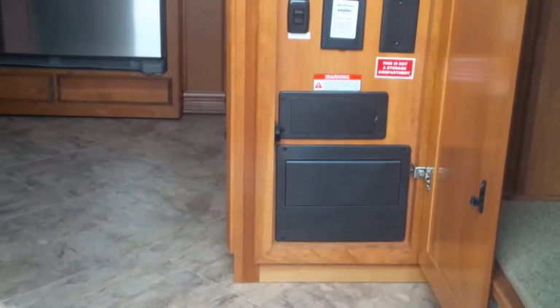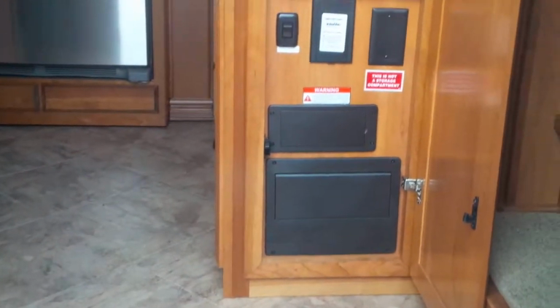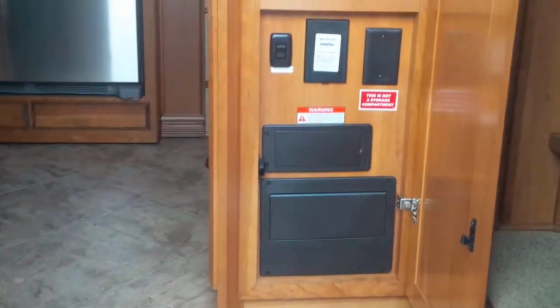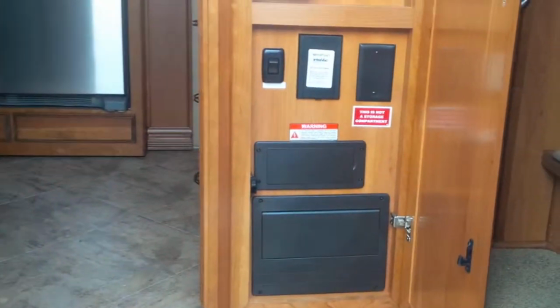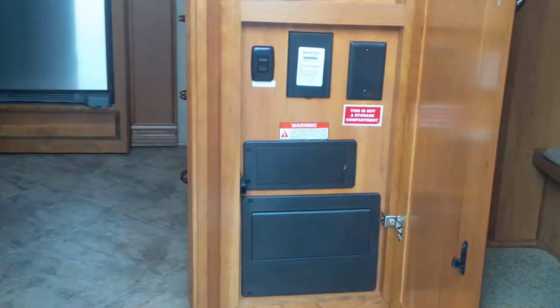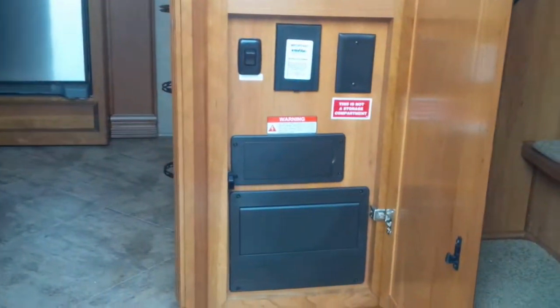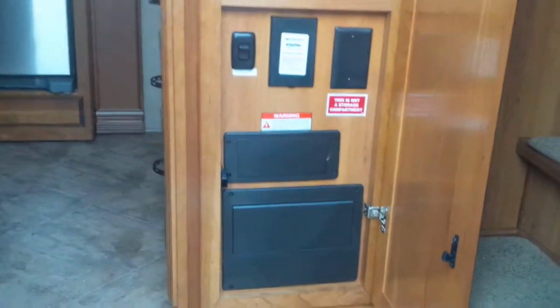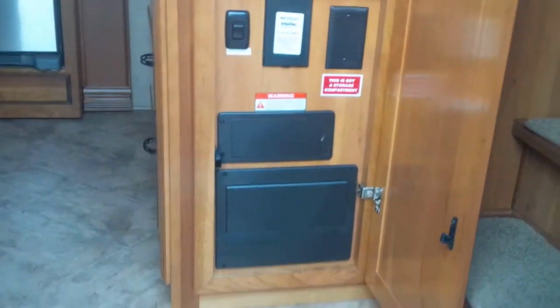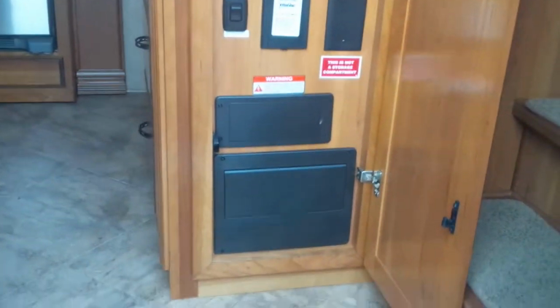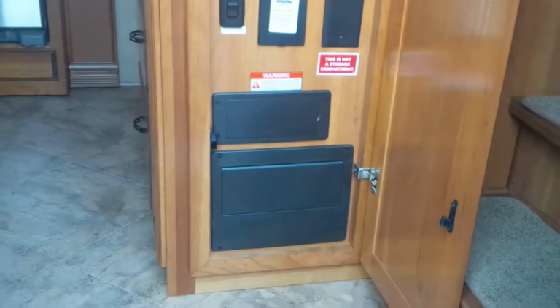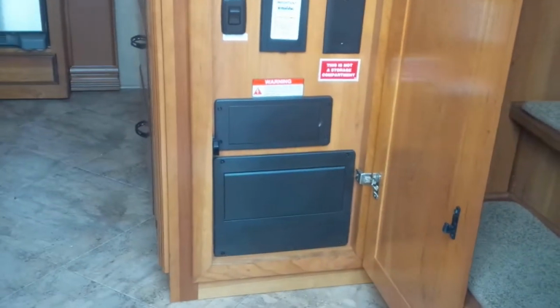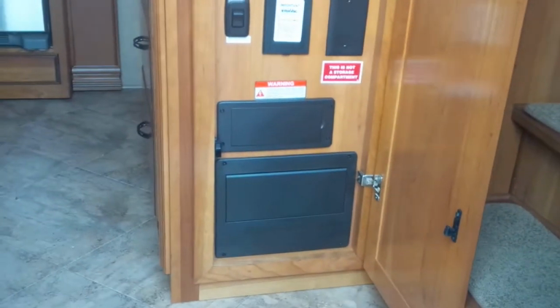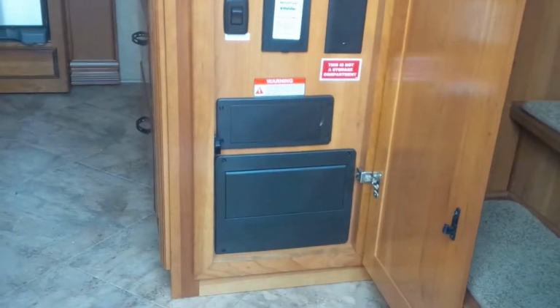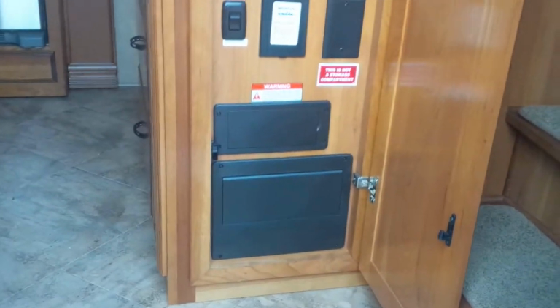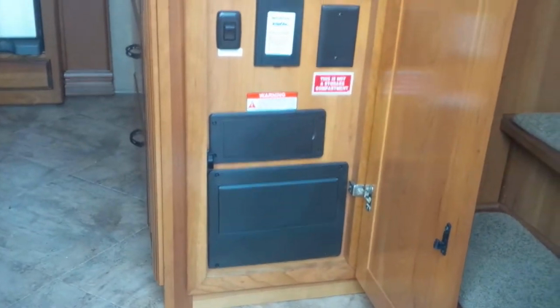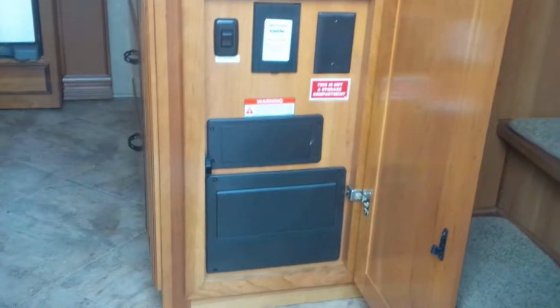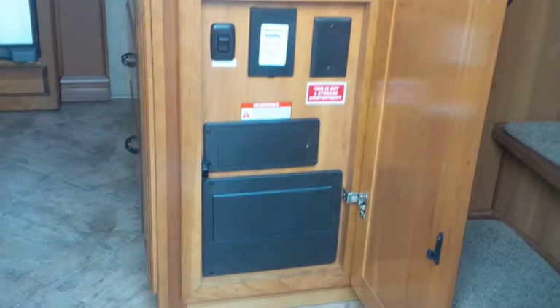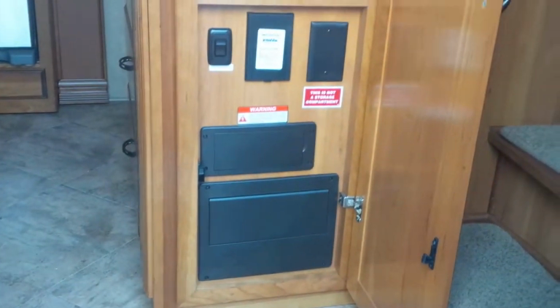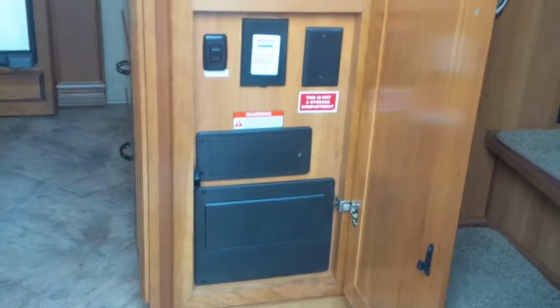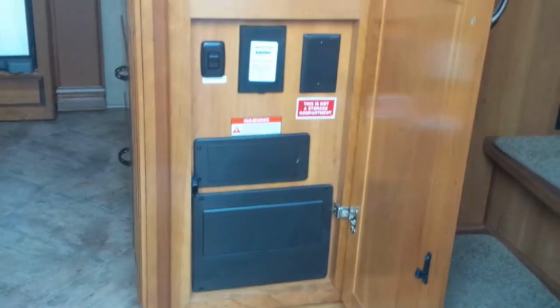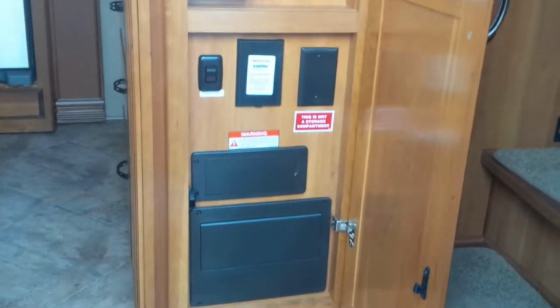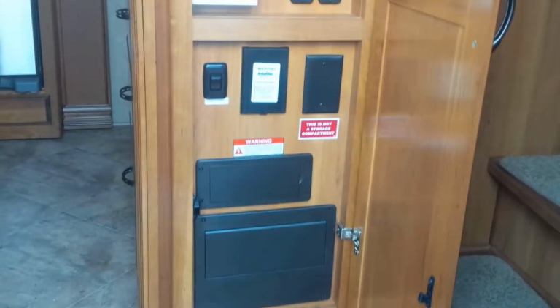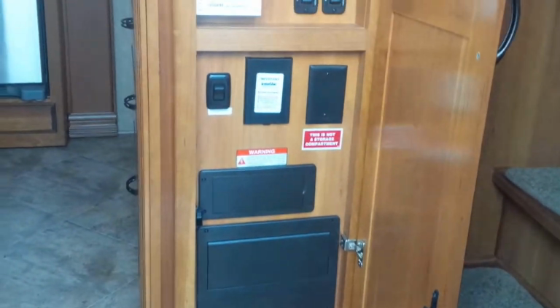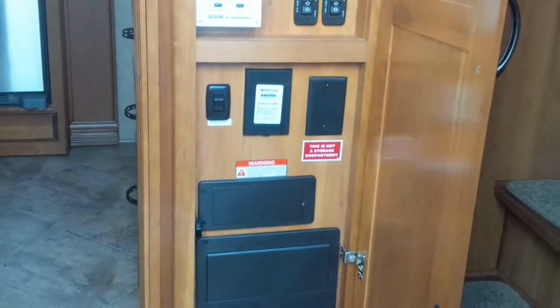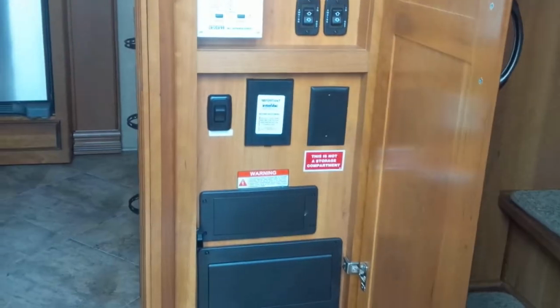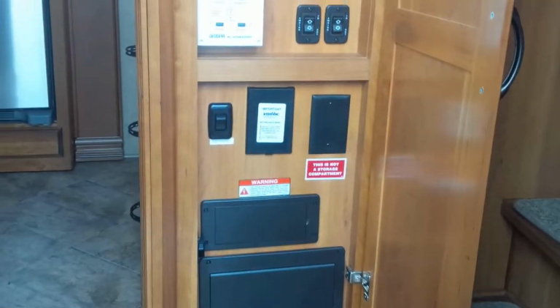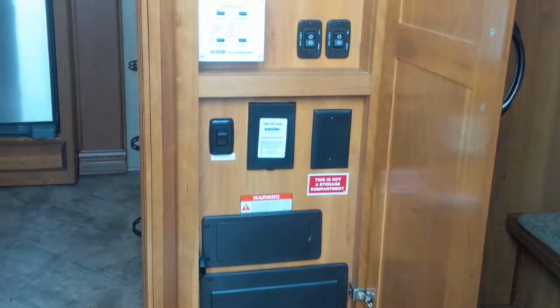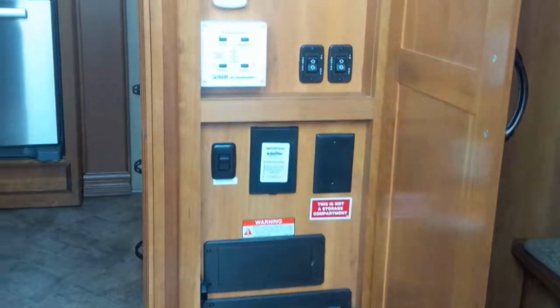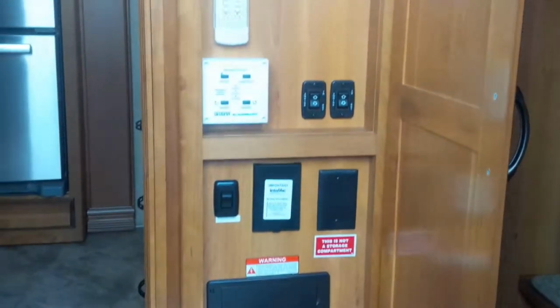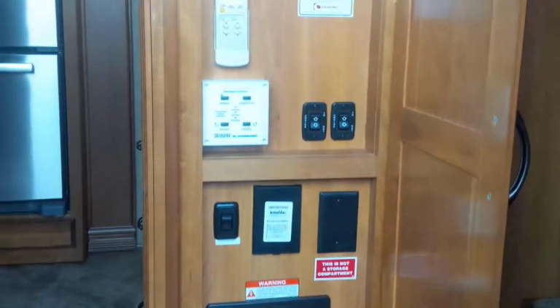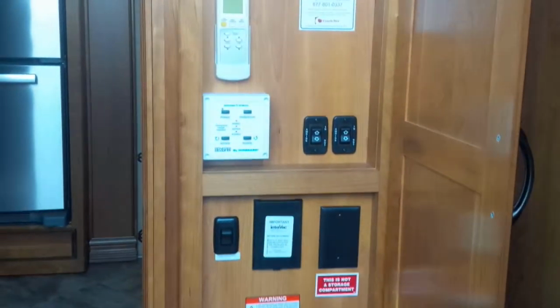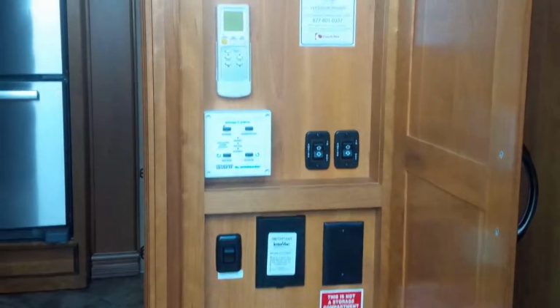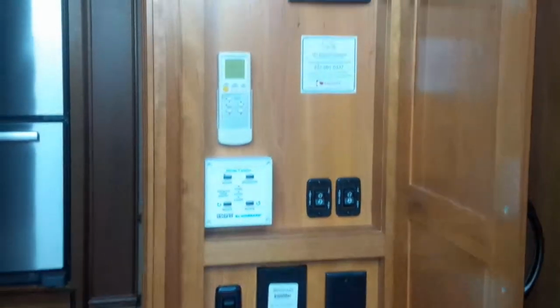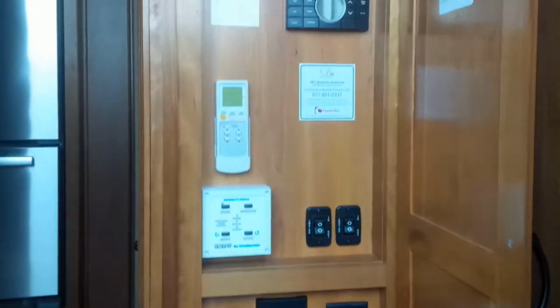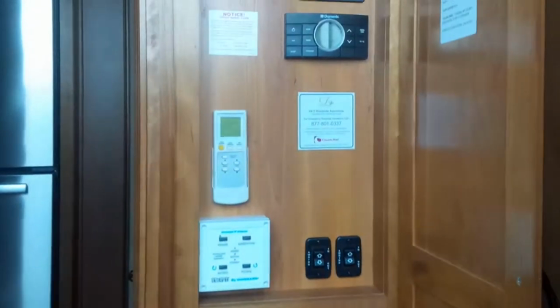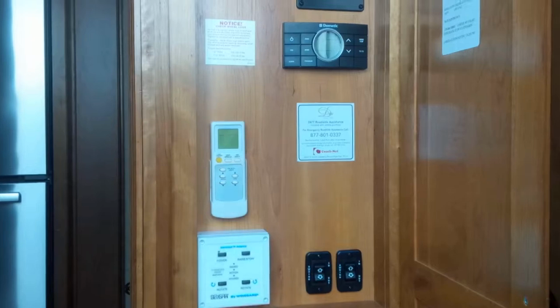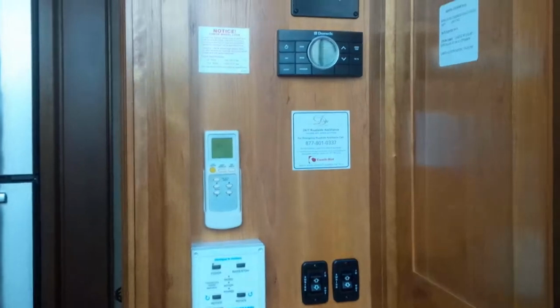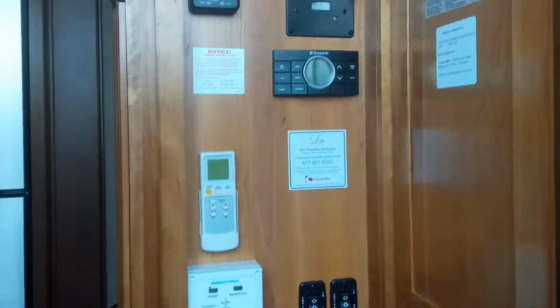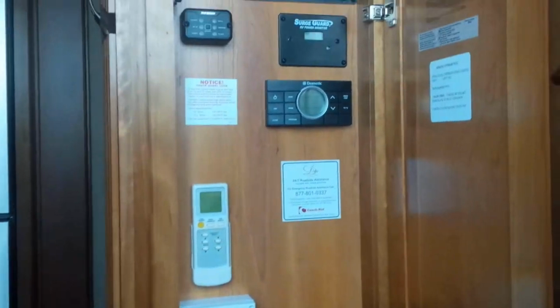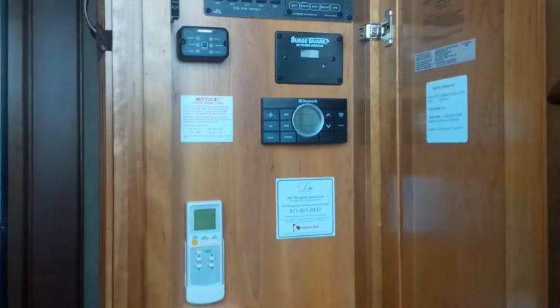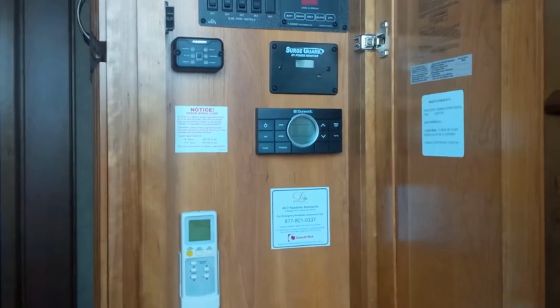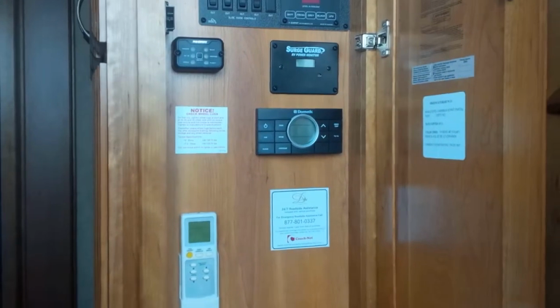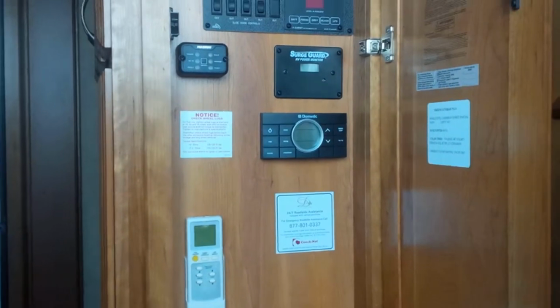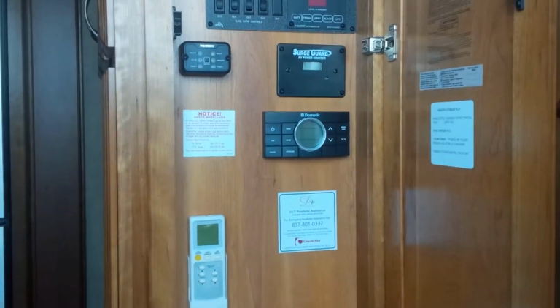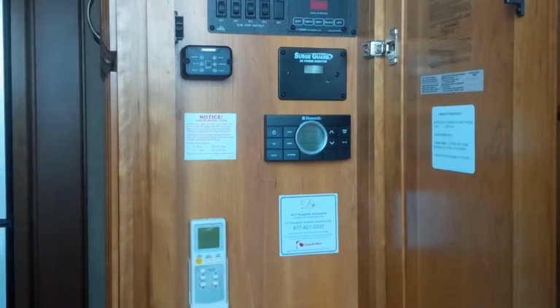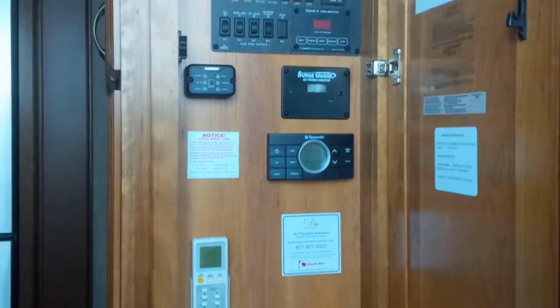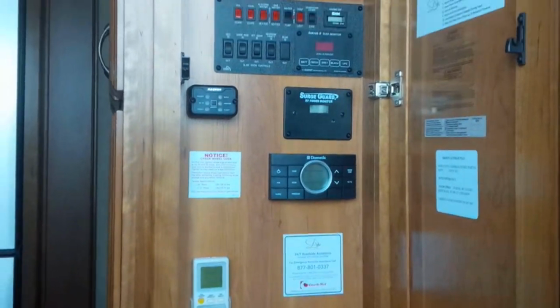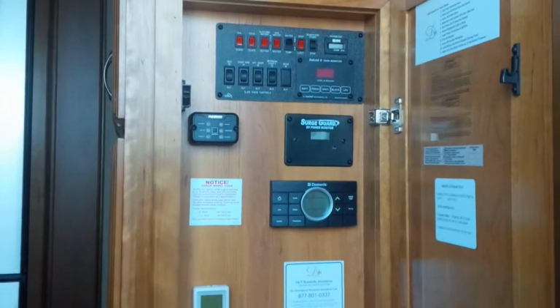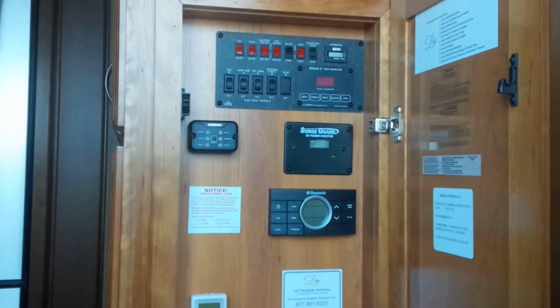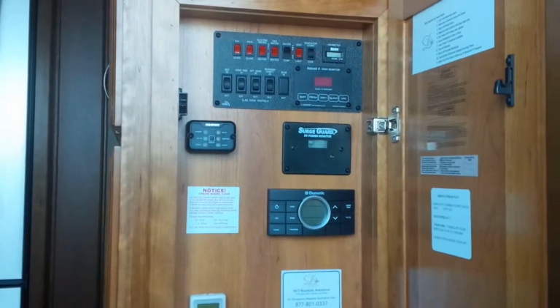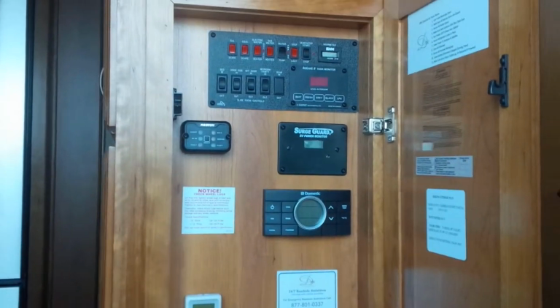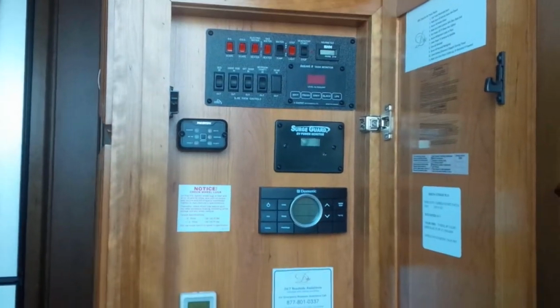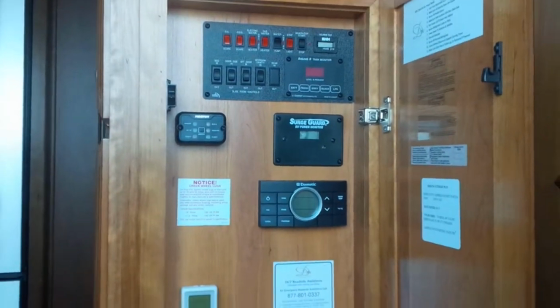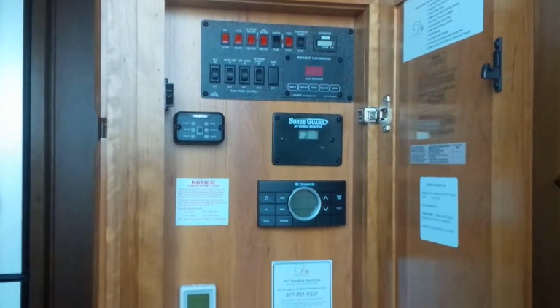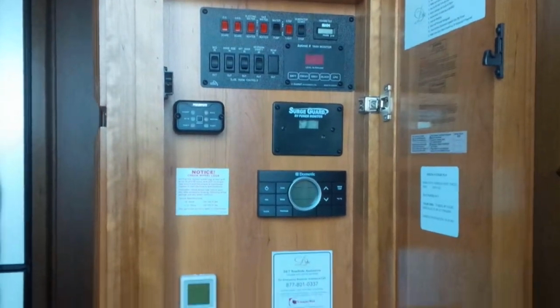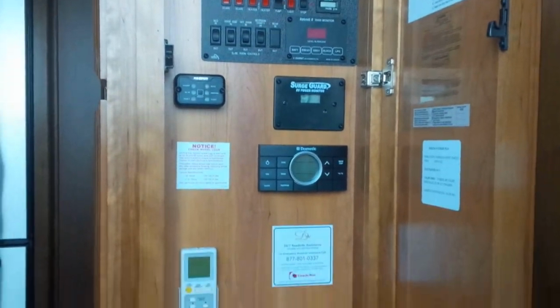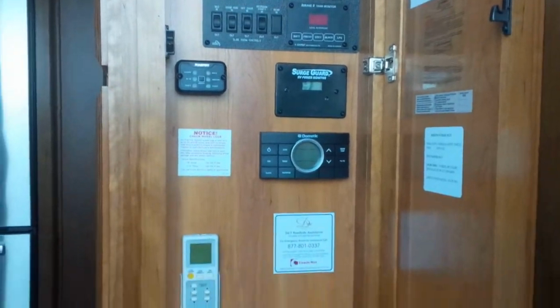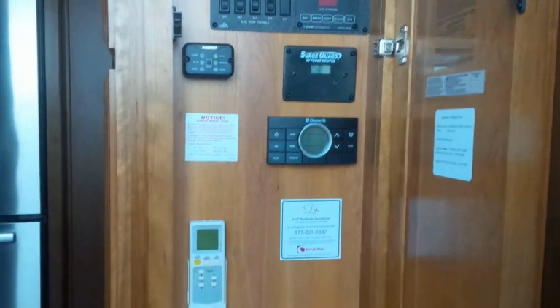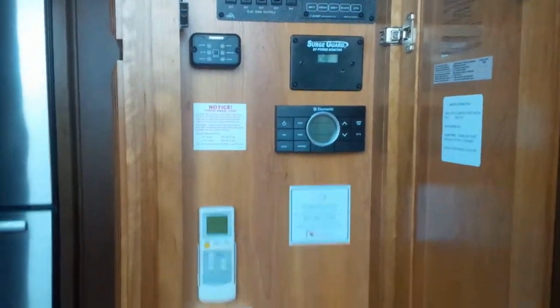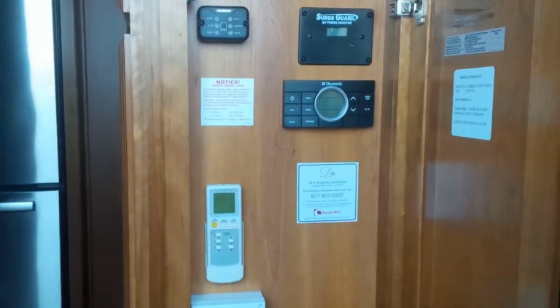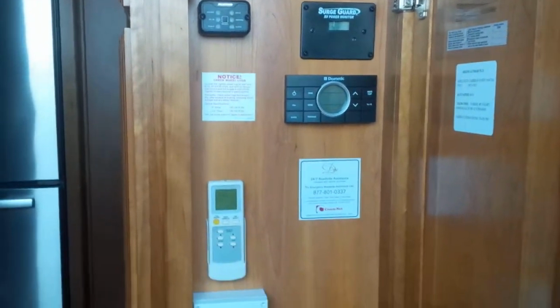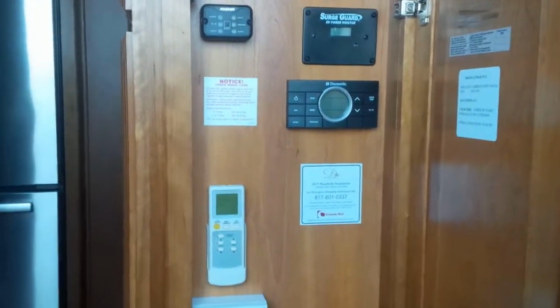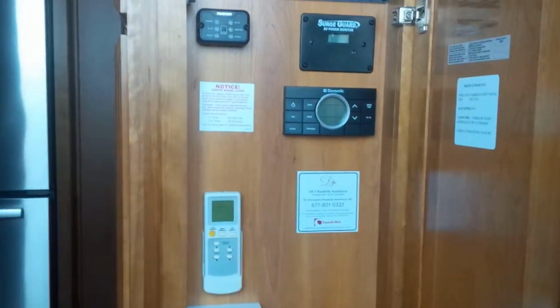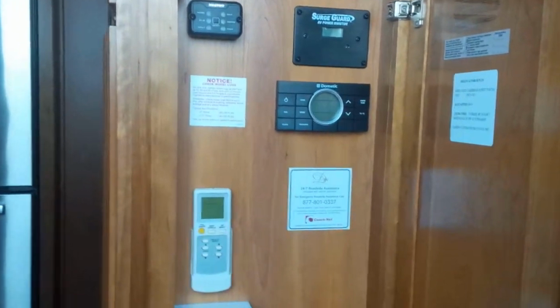Just inside the unit here you see access to all the fuses, the central vac, as well as all the electronics including the thermostat.